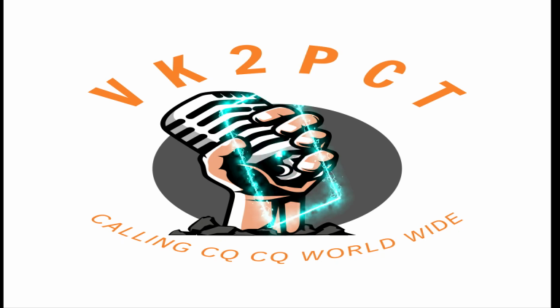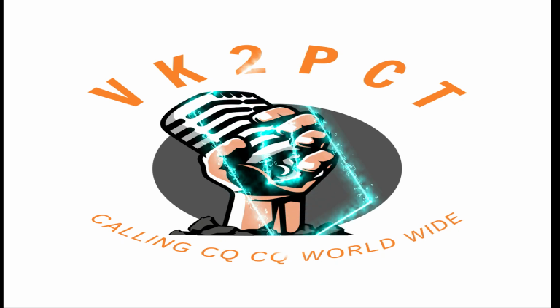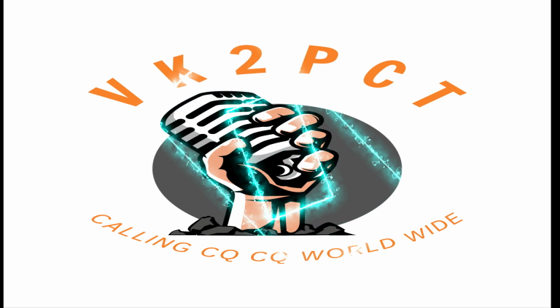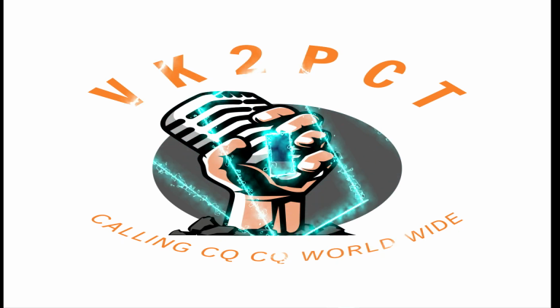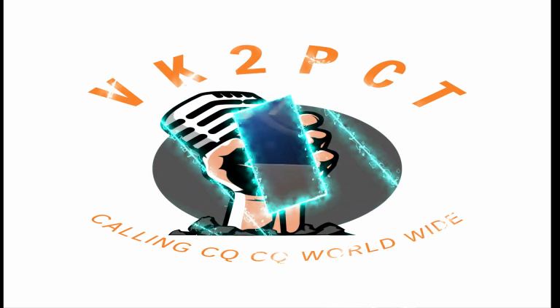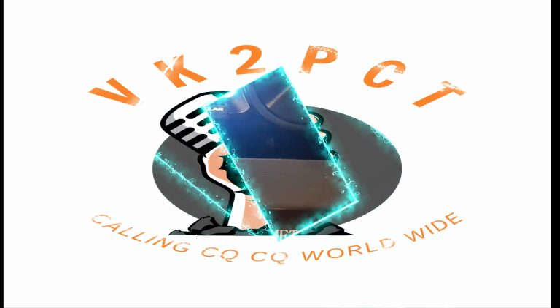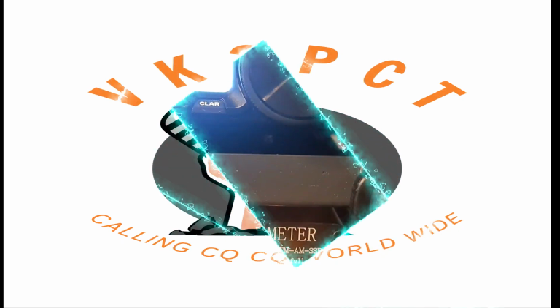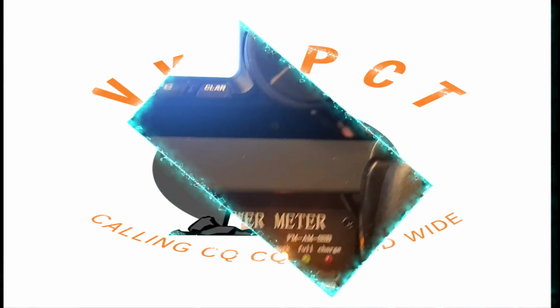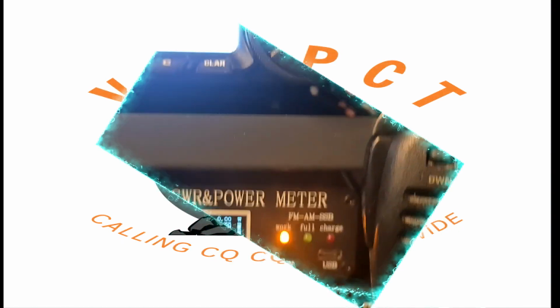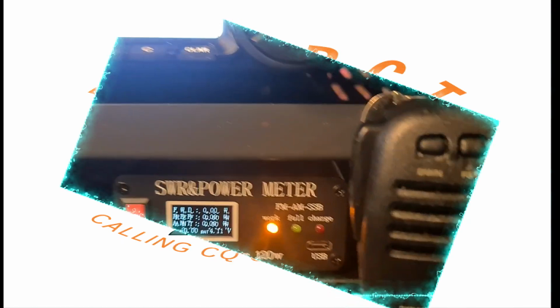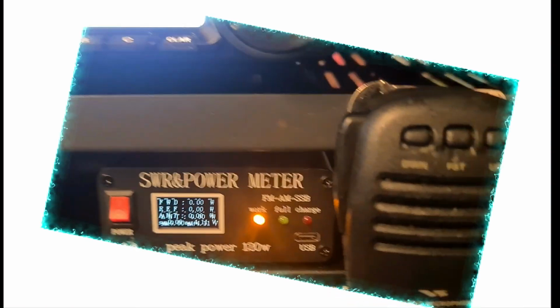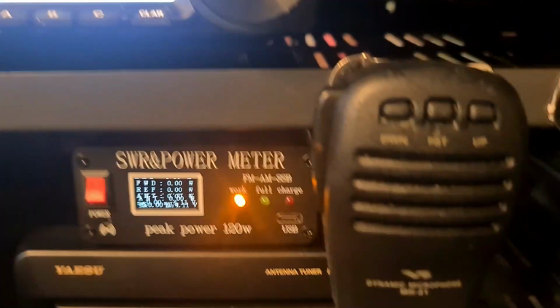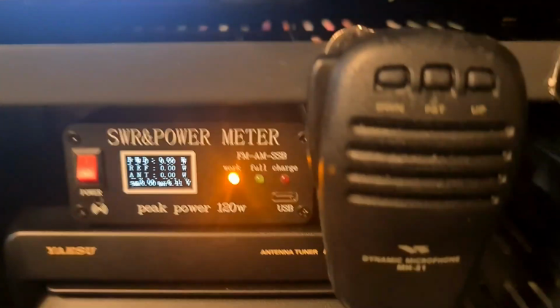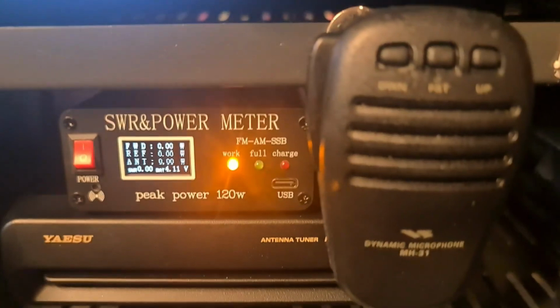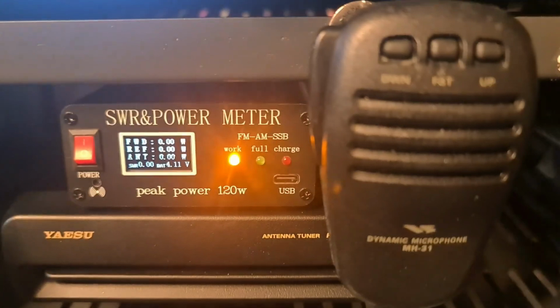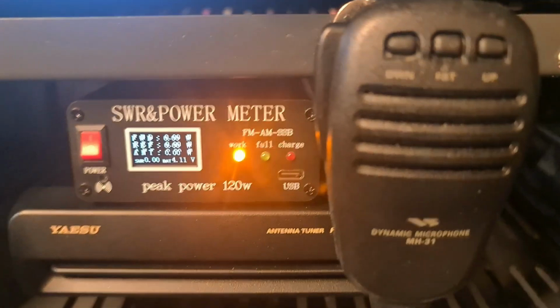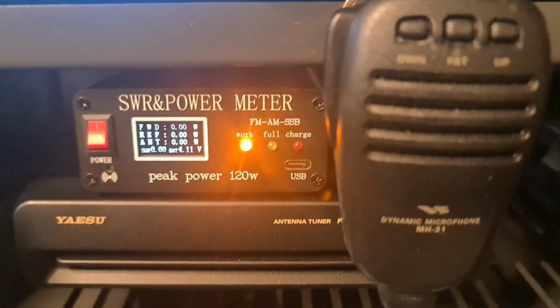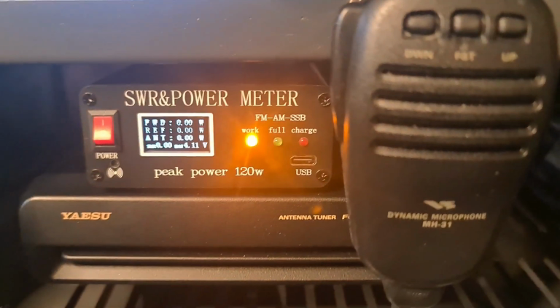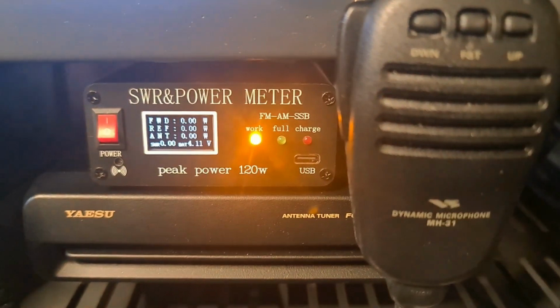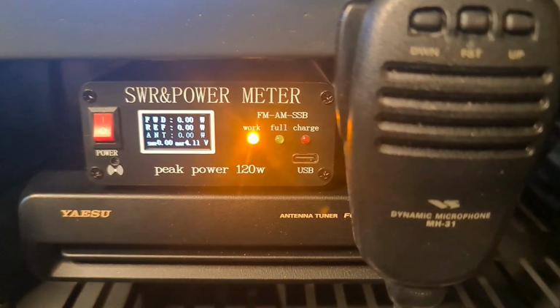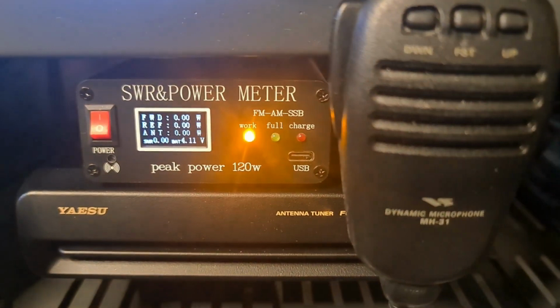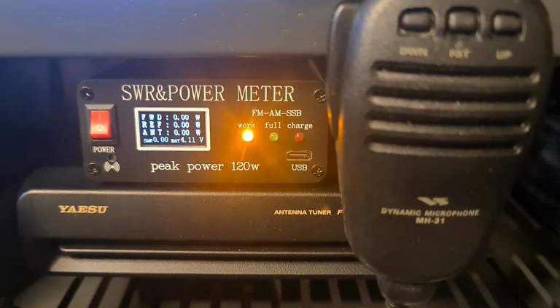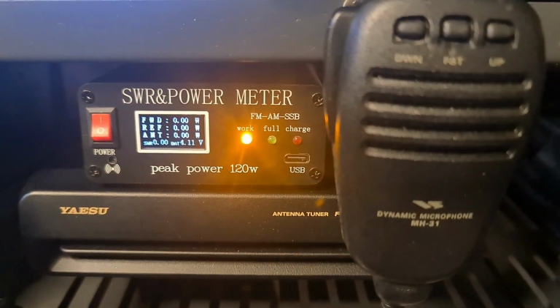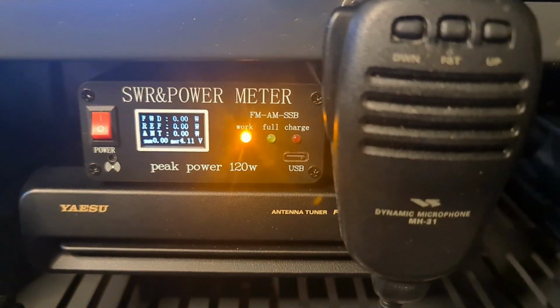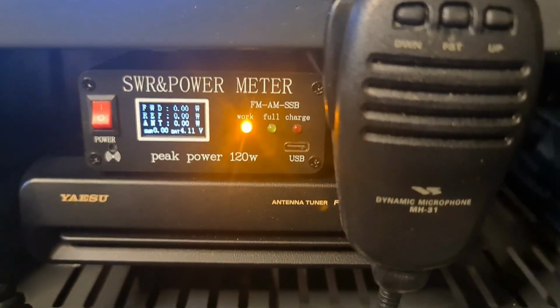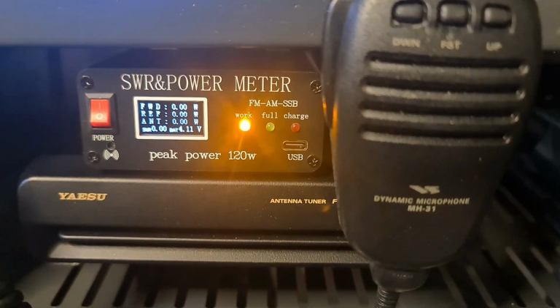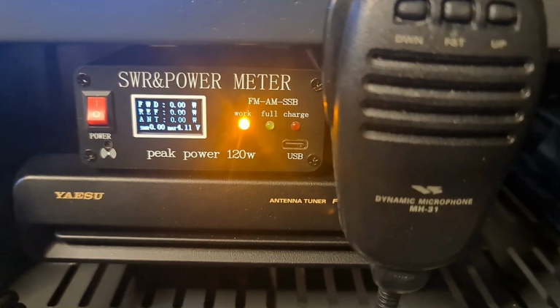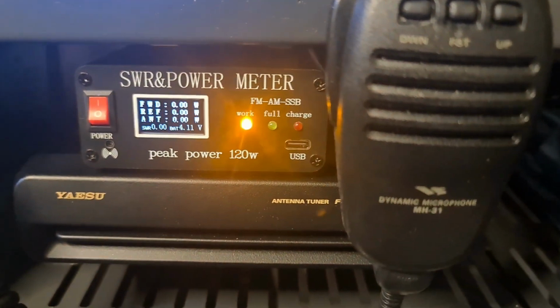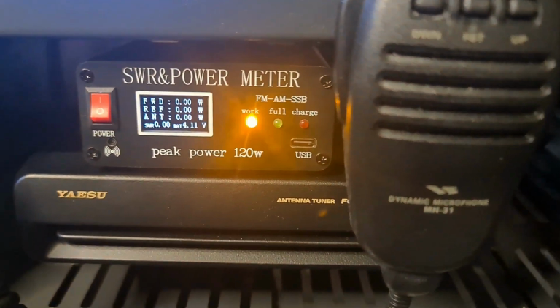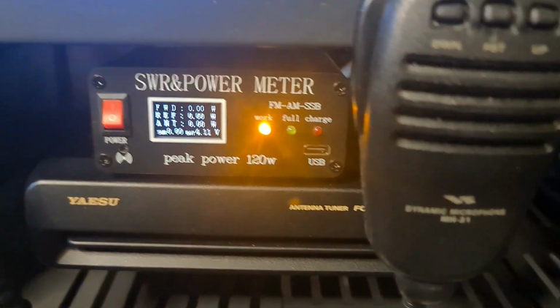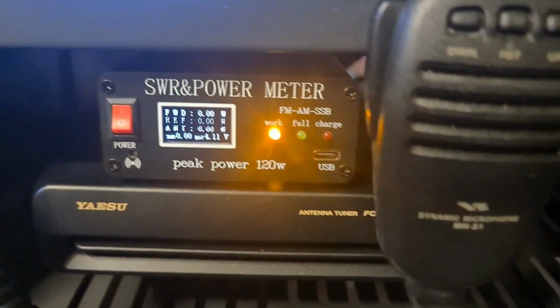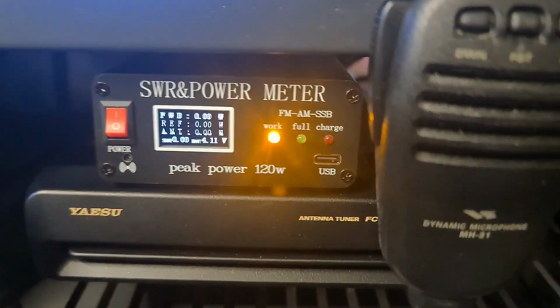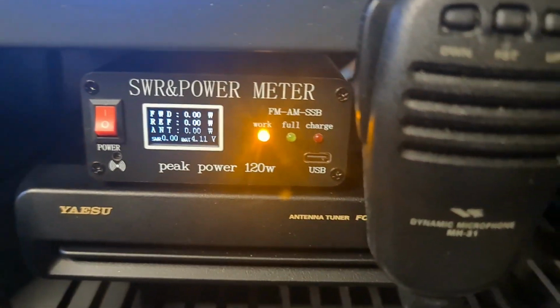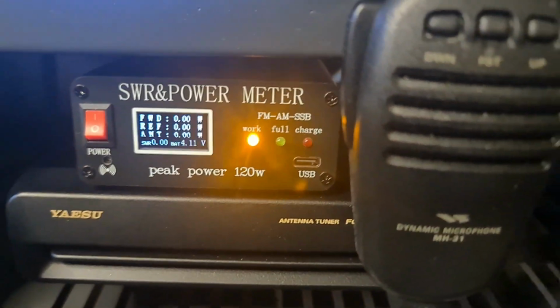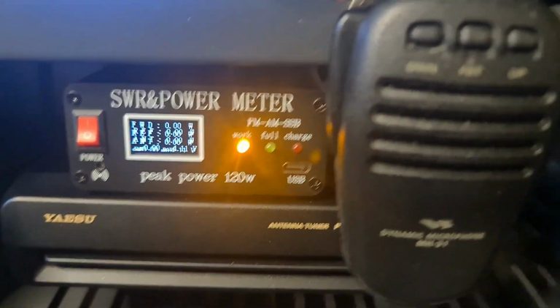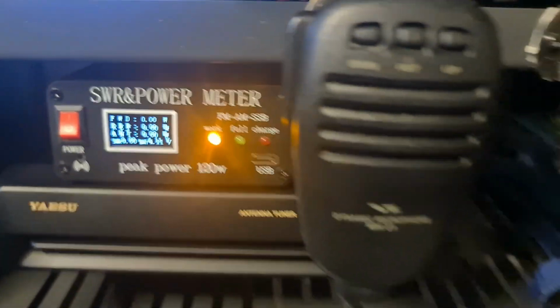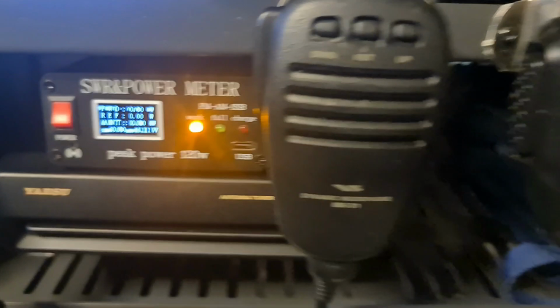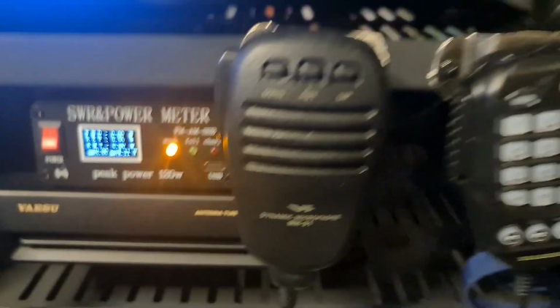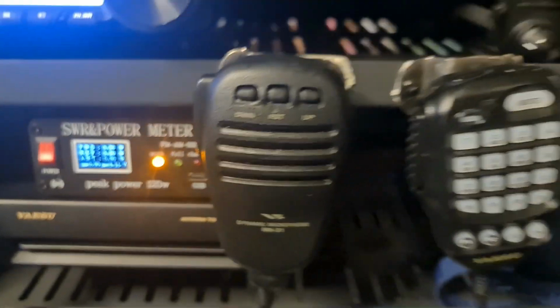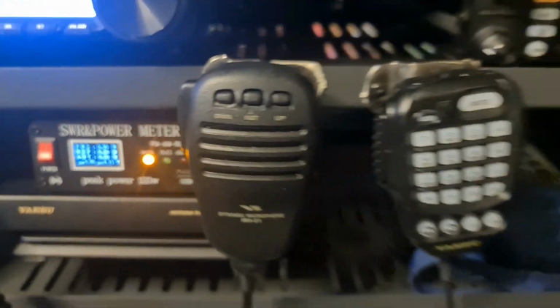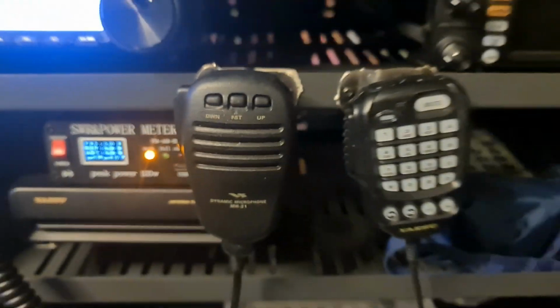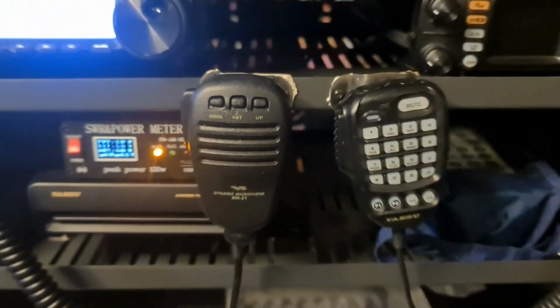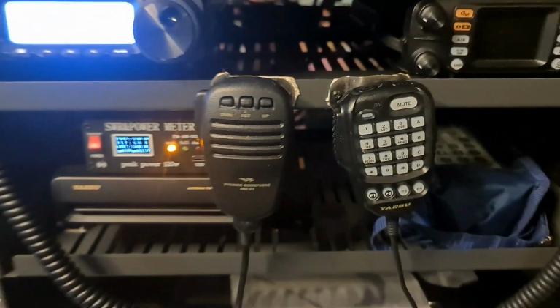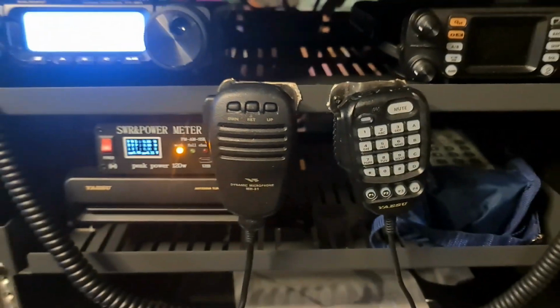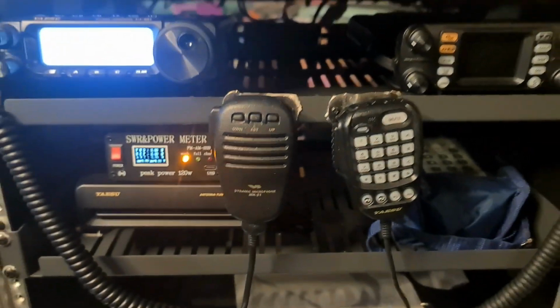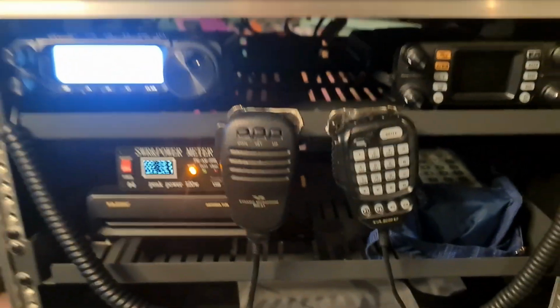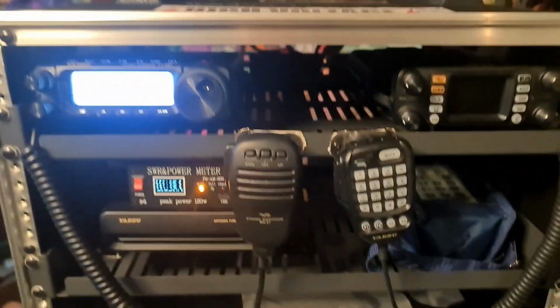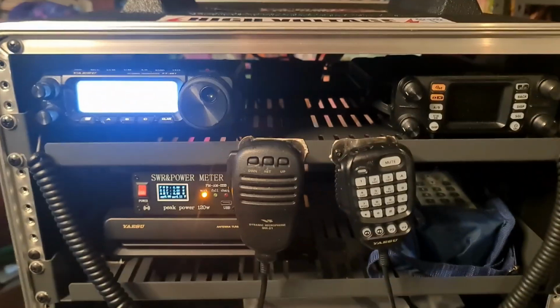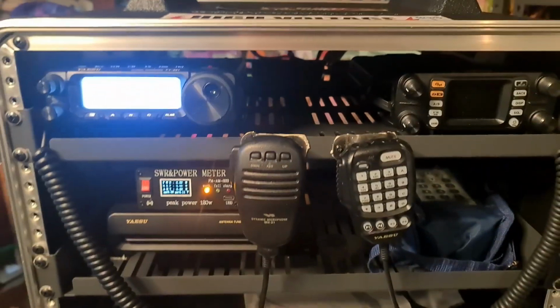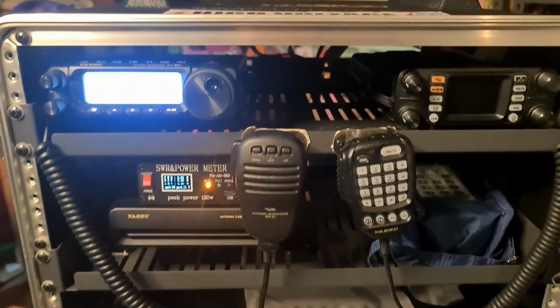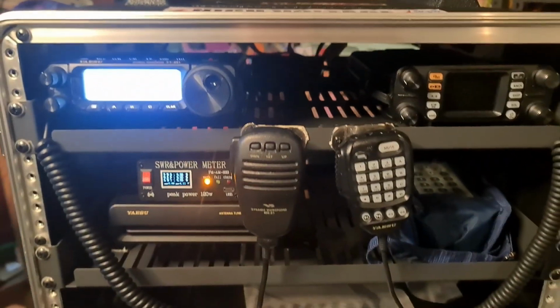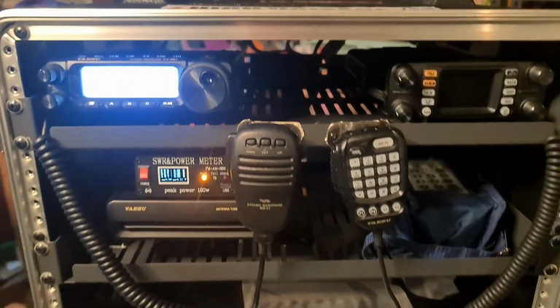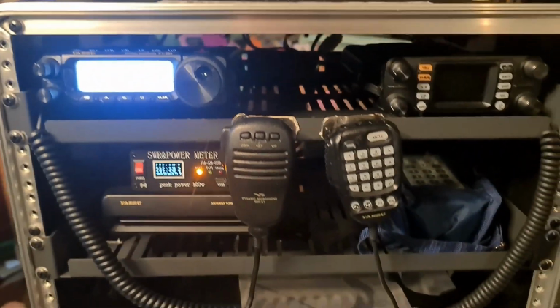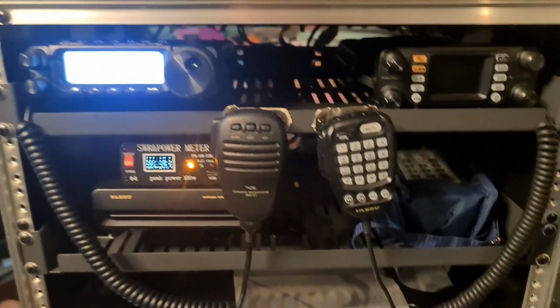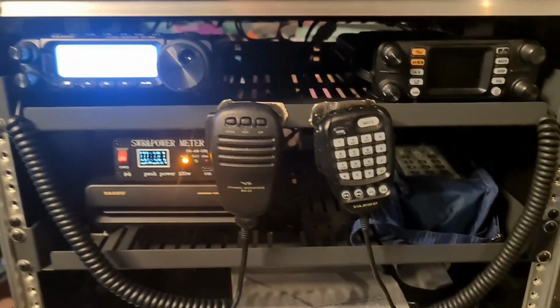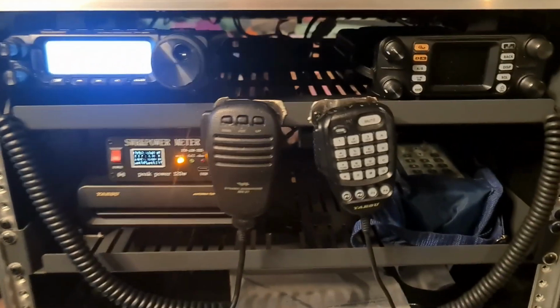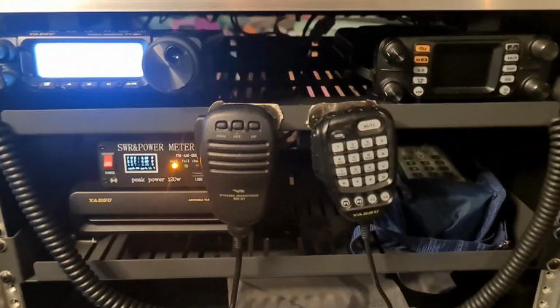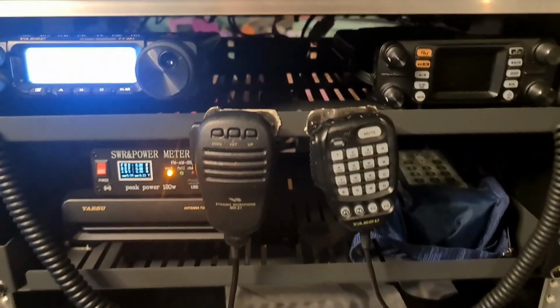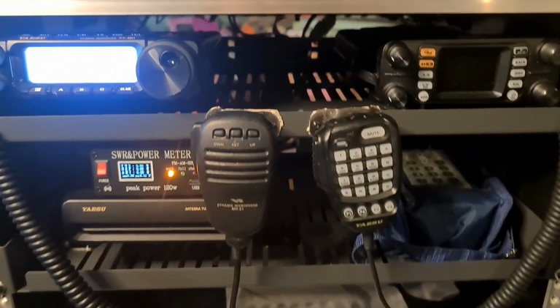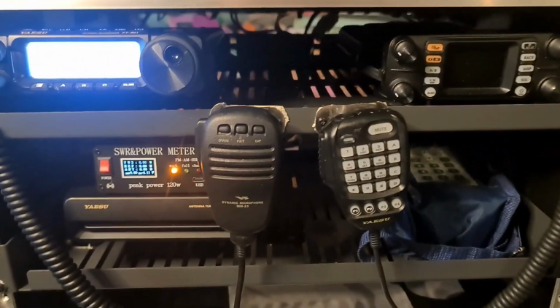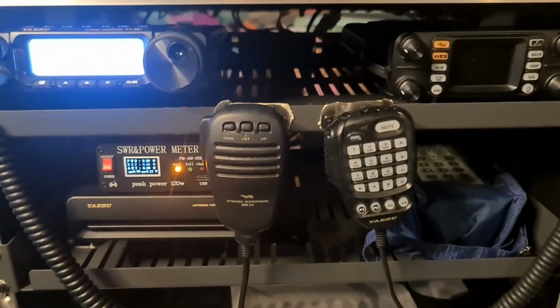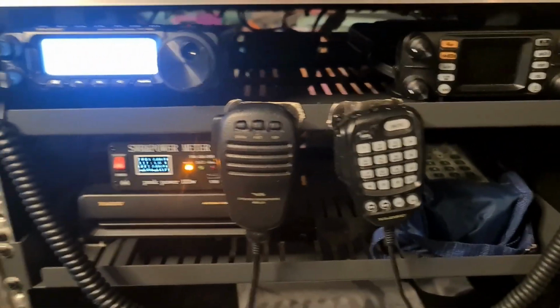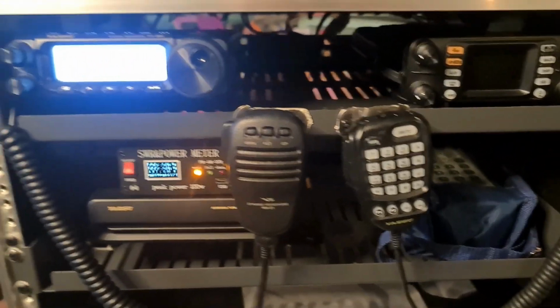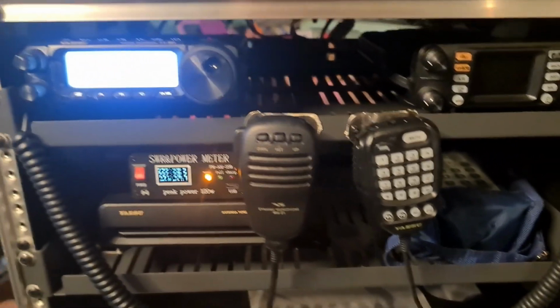Hi, it's VK2PCT with an add-on to my grab-and-go kit. It's come along quite nicely.